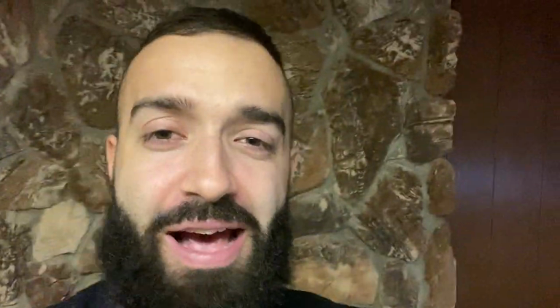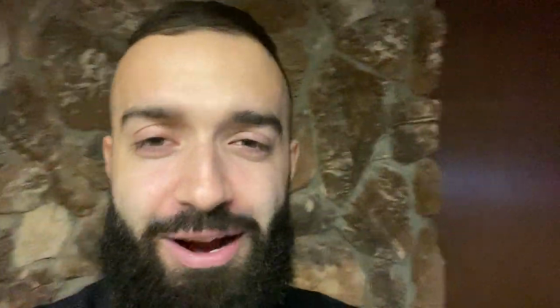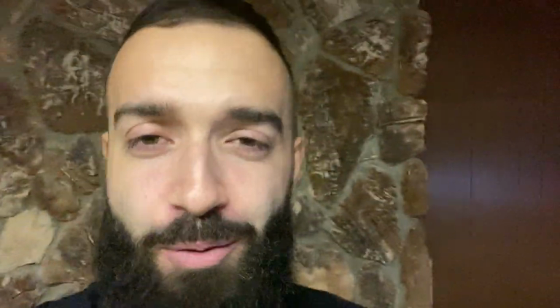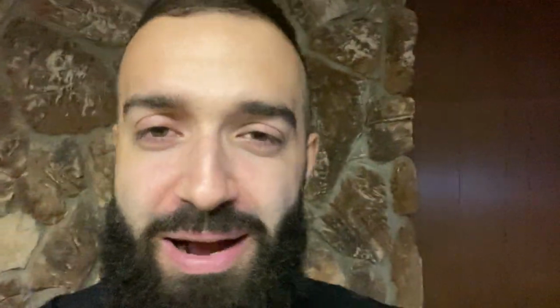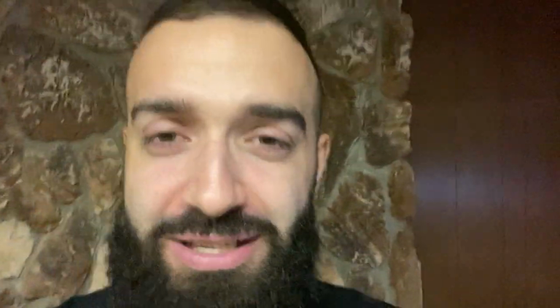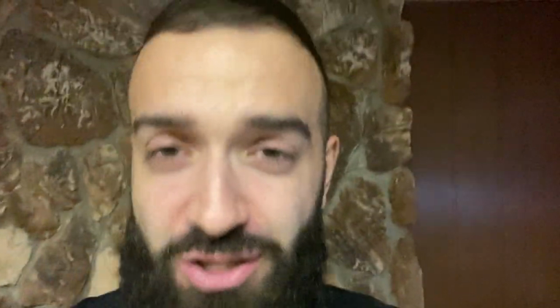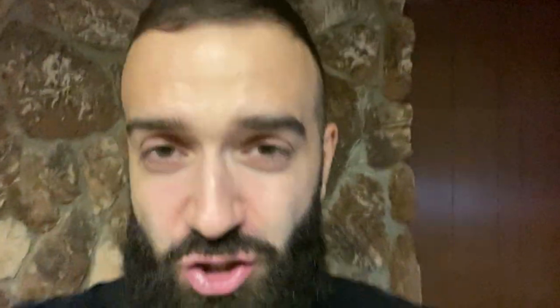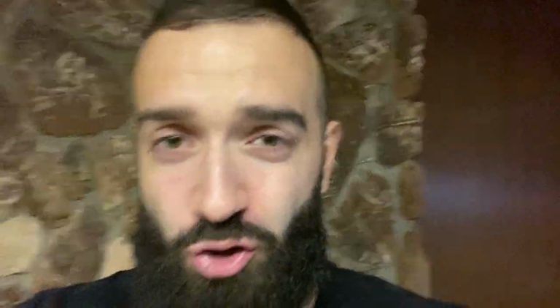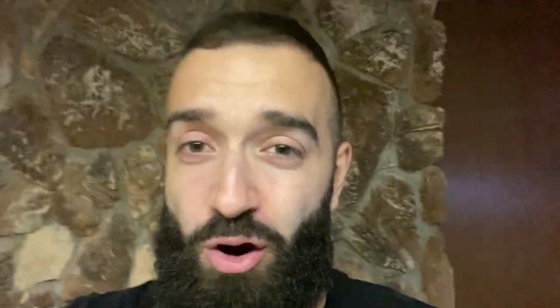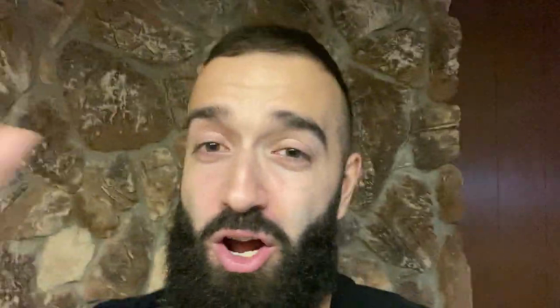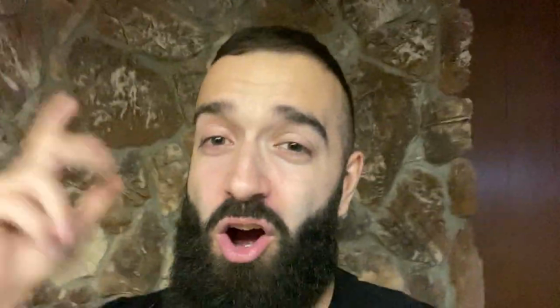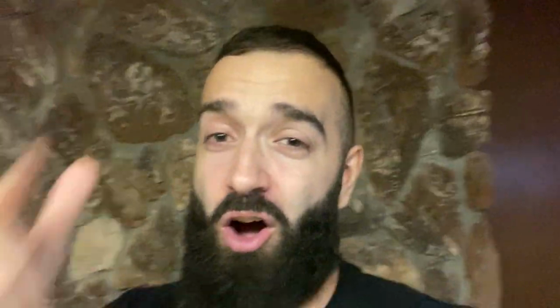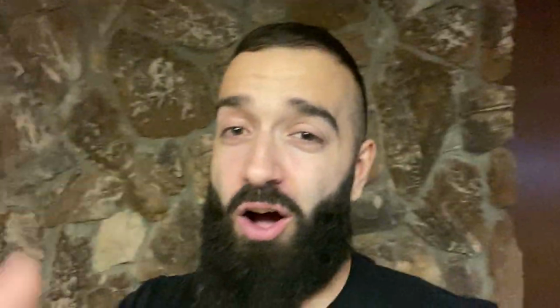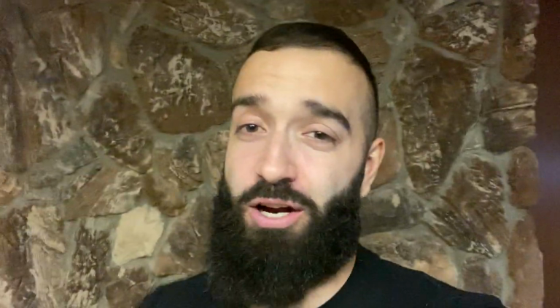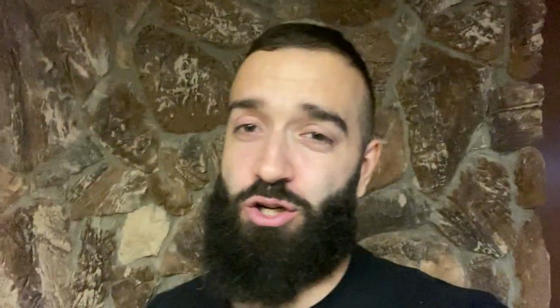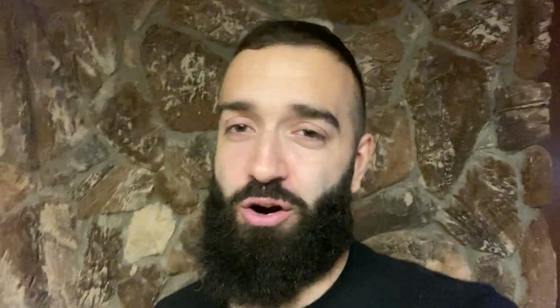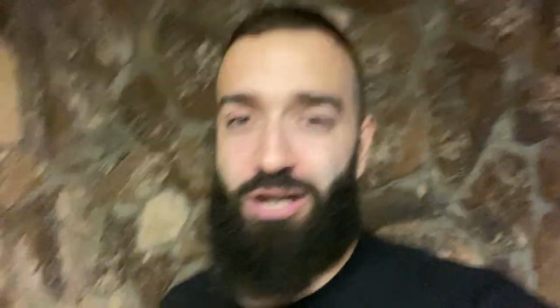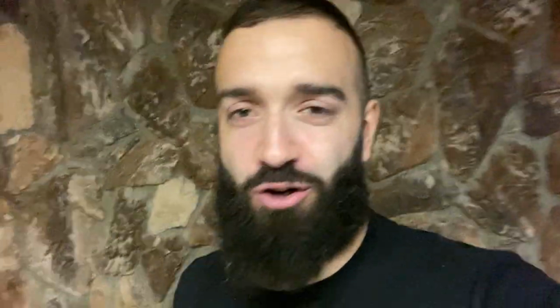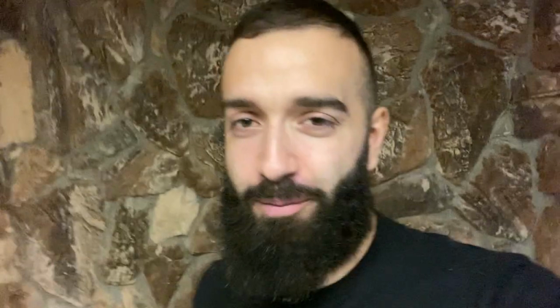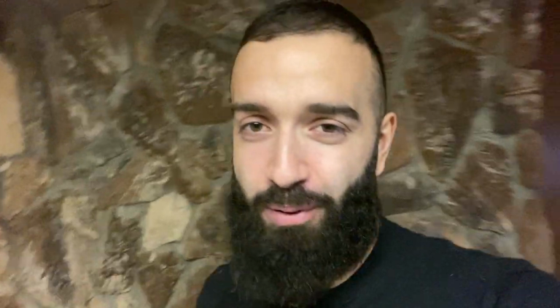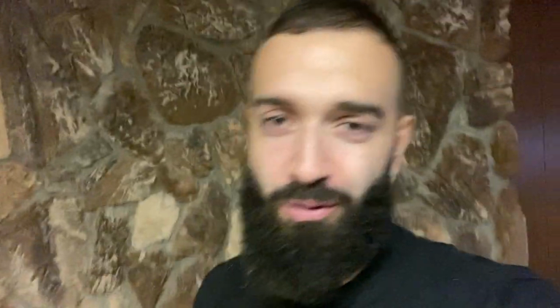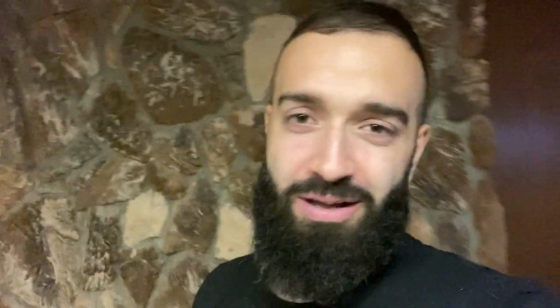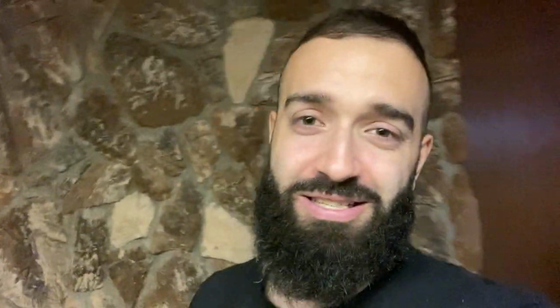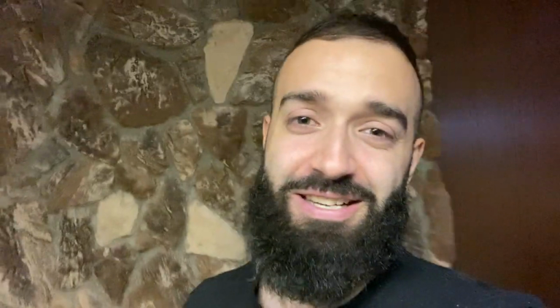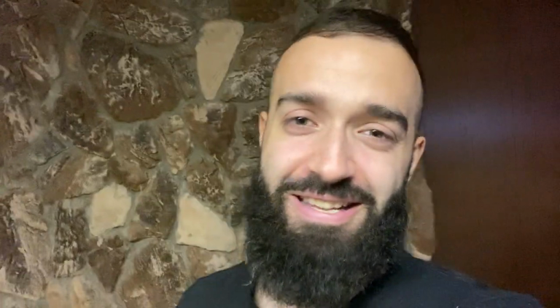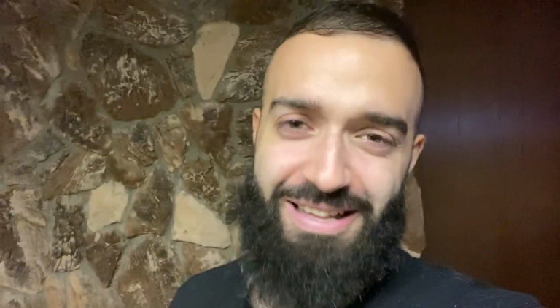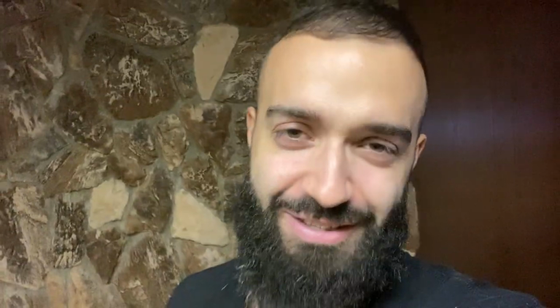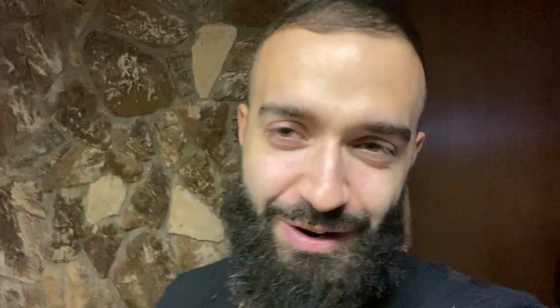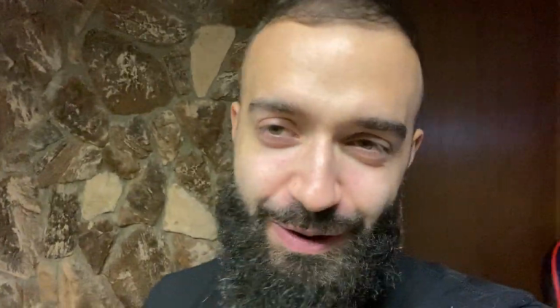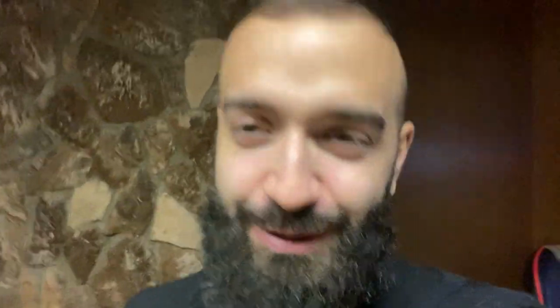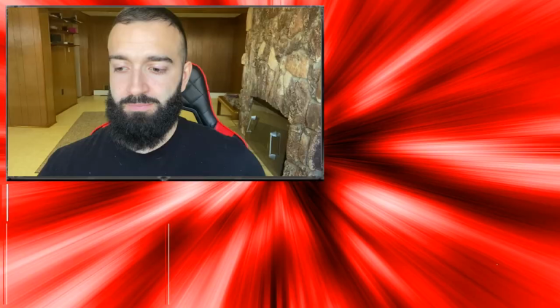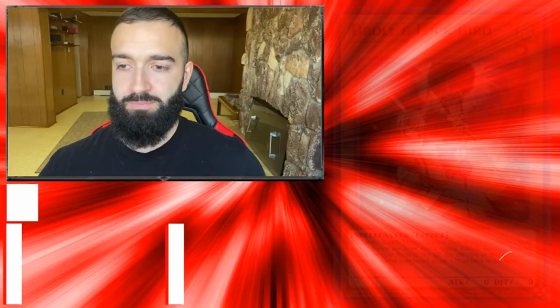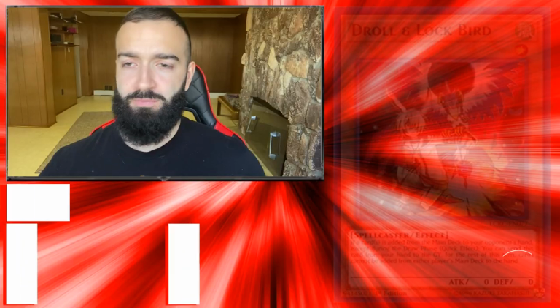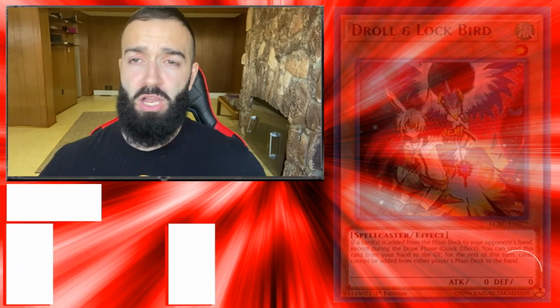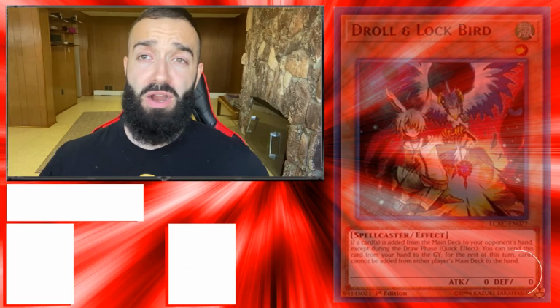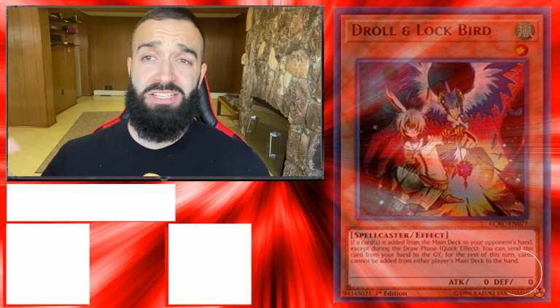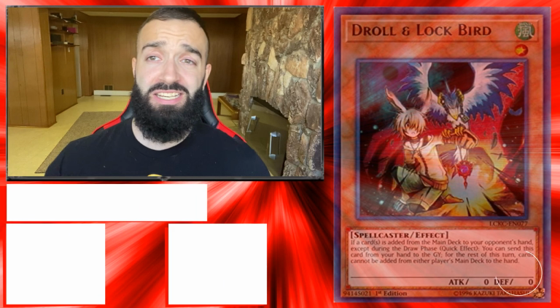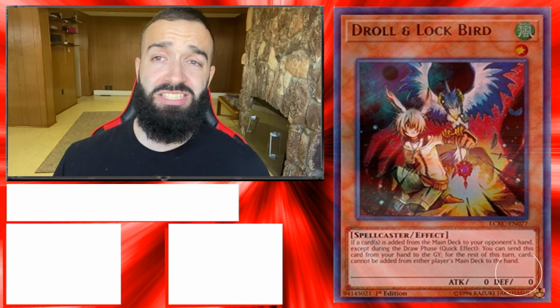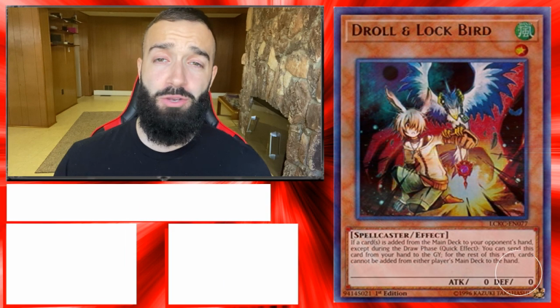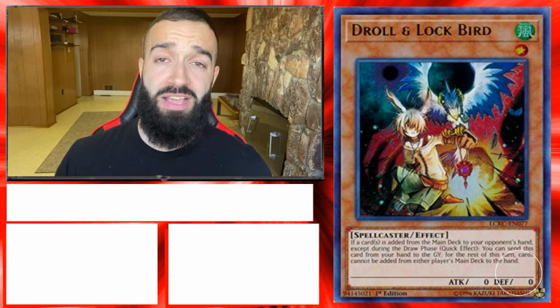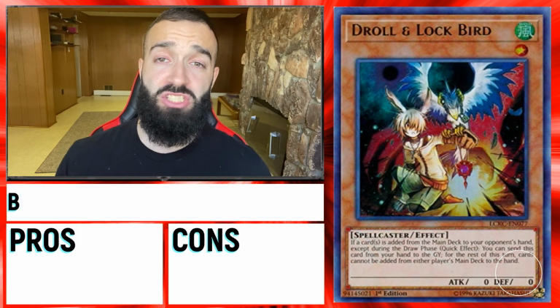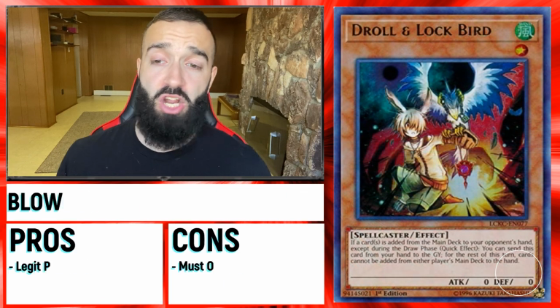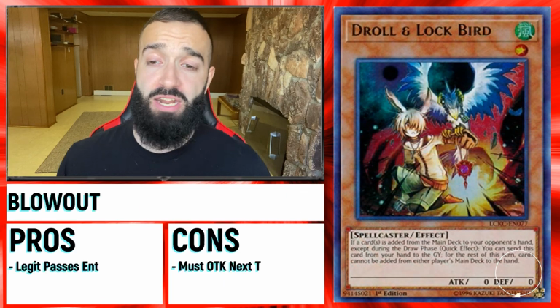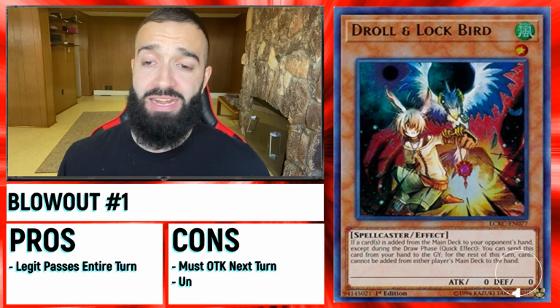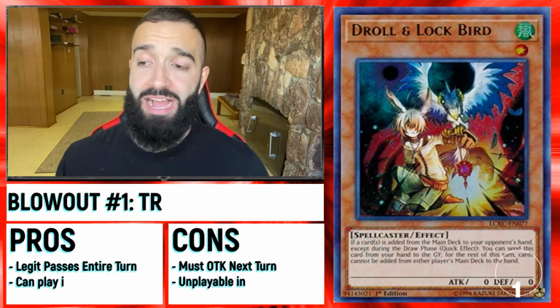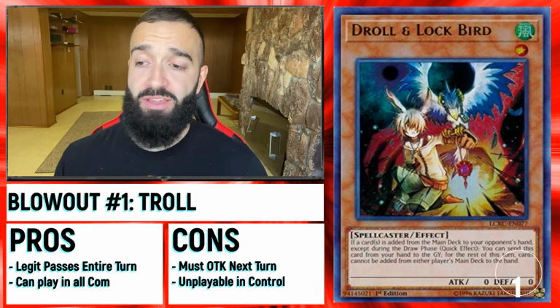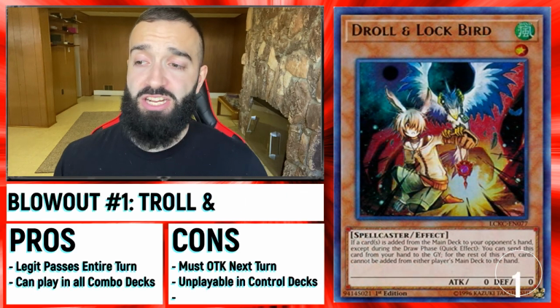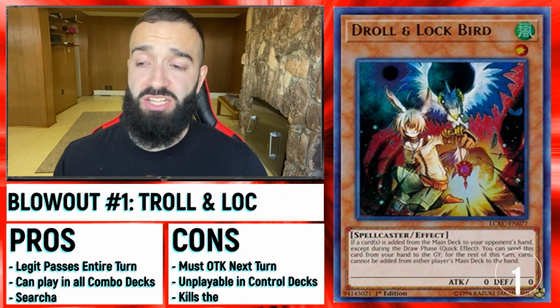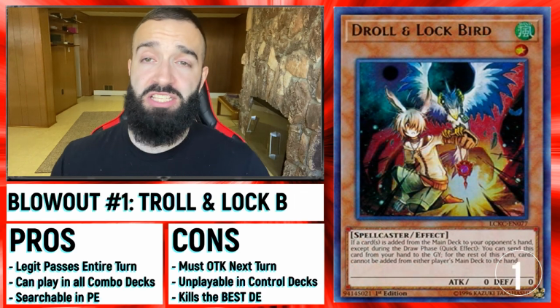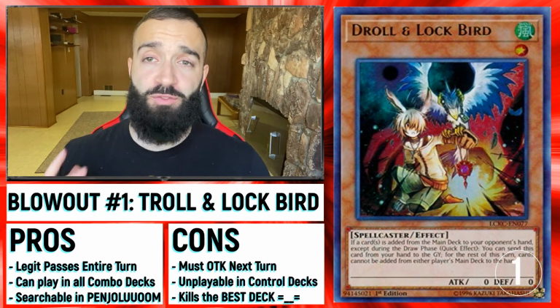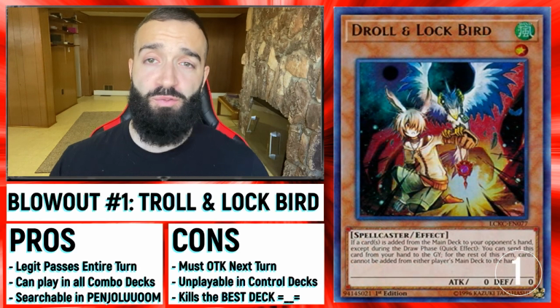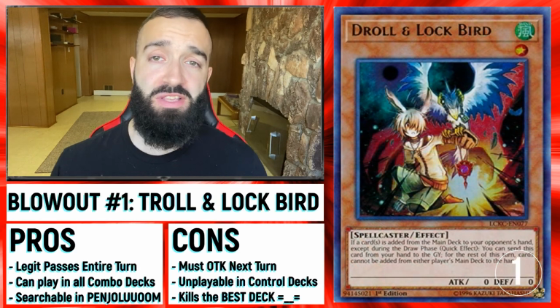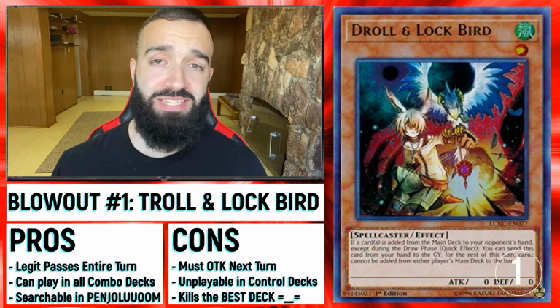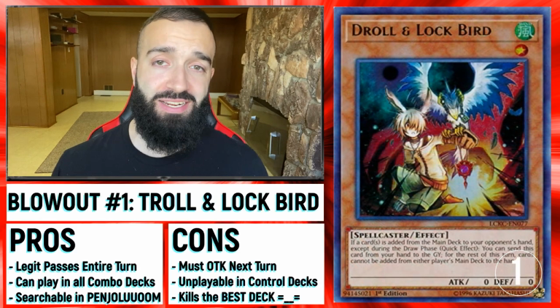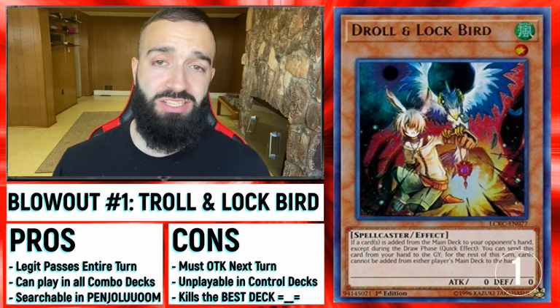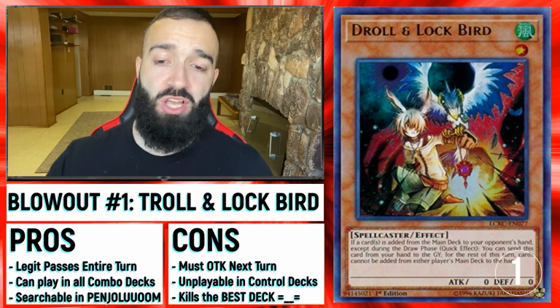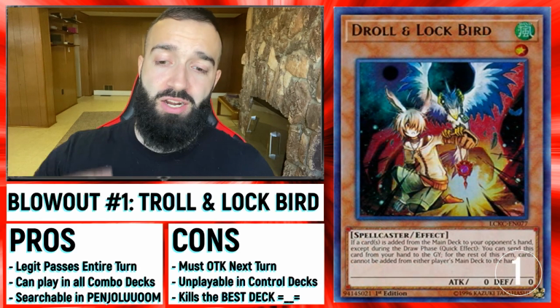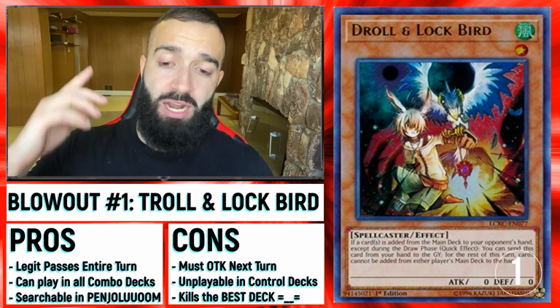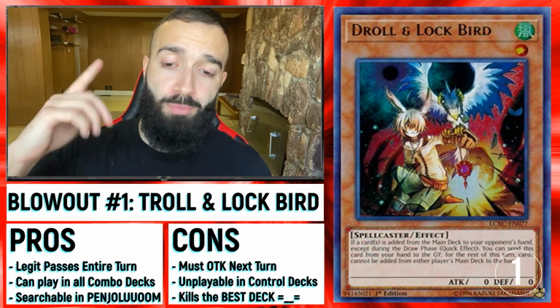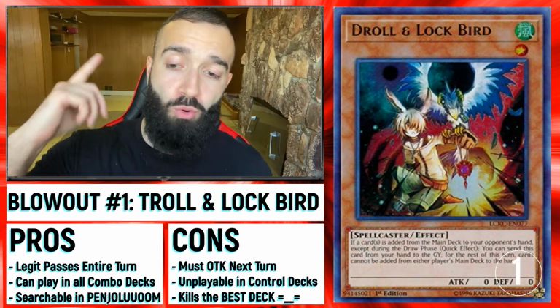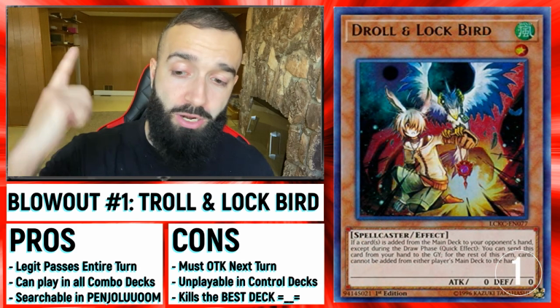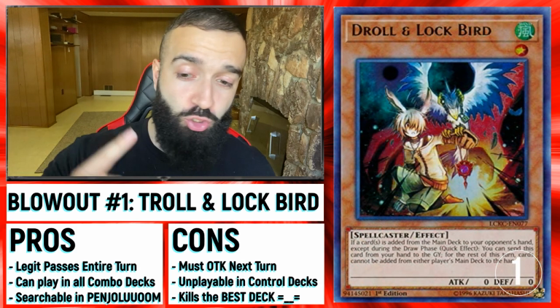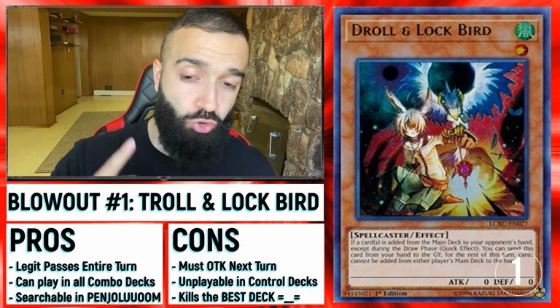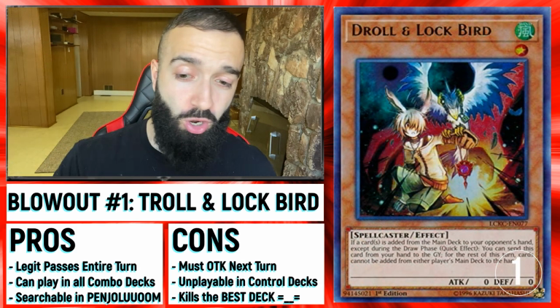Hope you guys destroy all your Drytron opponents. 60 ways starting now — each of these are 15 seconds long. Number one: Droll.